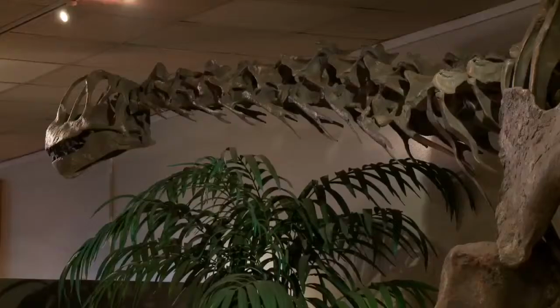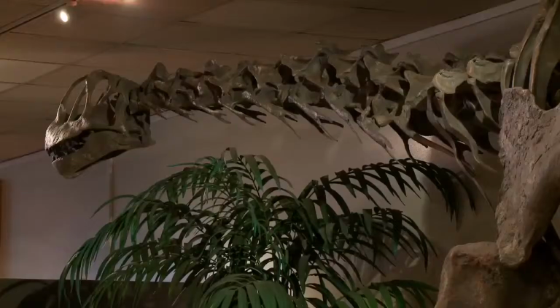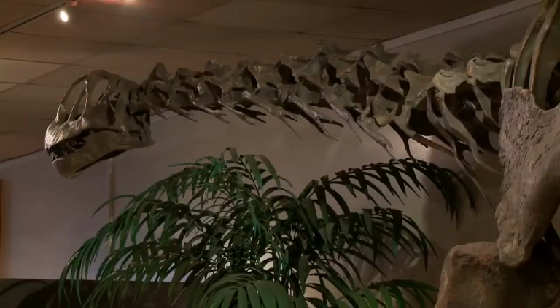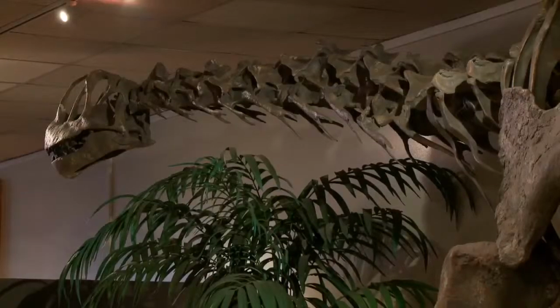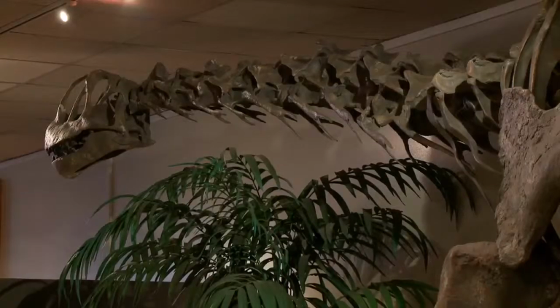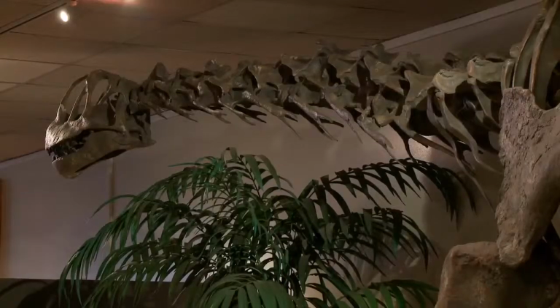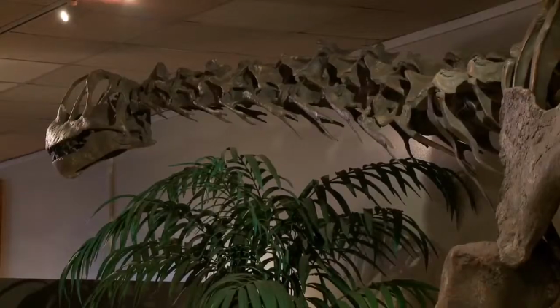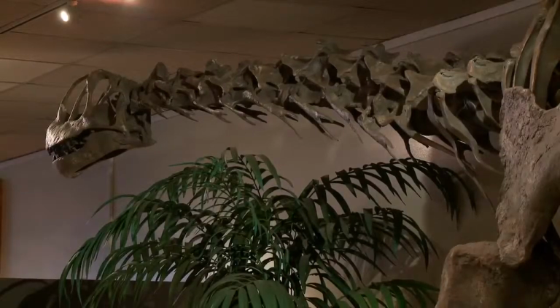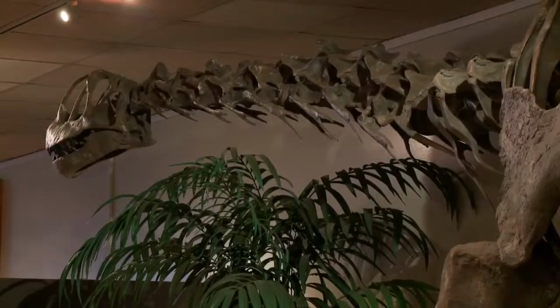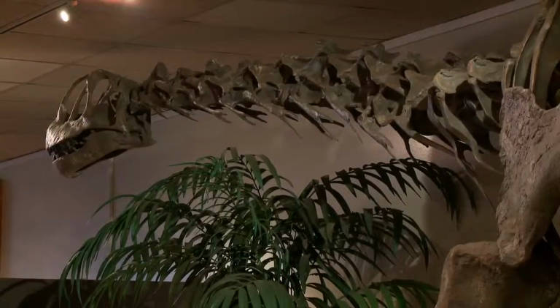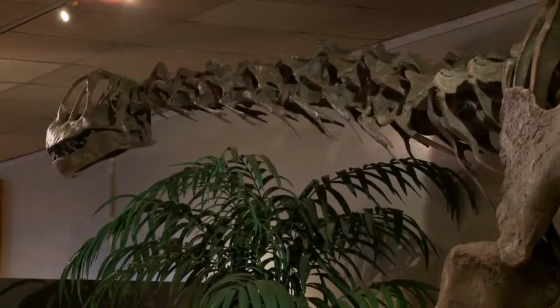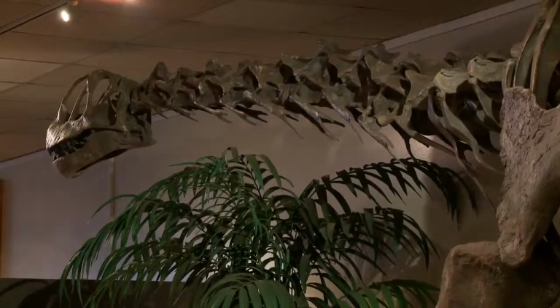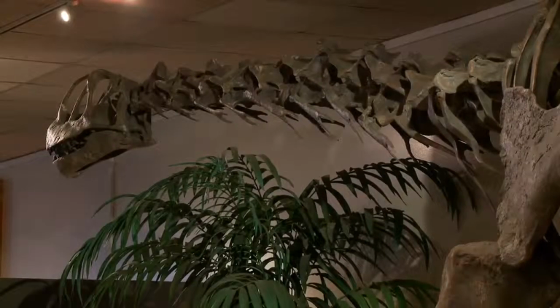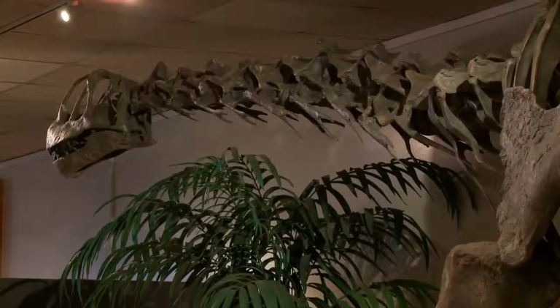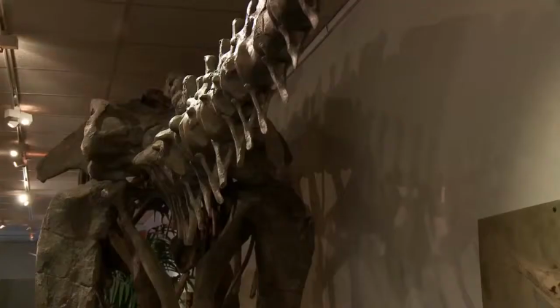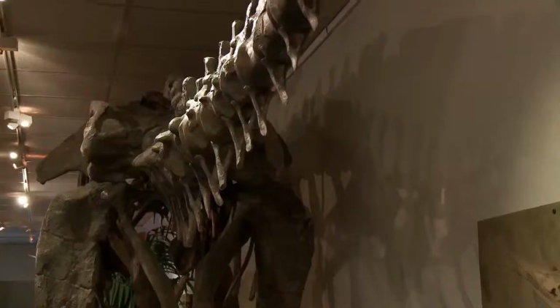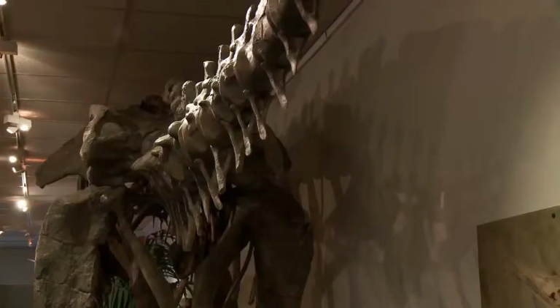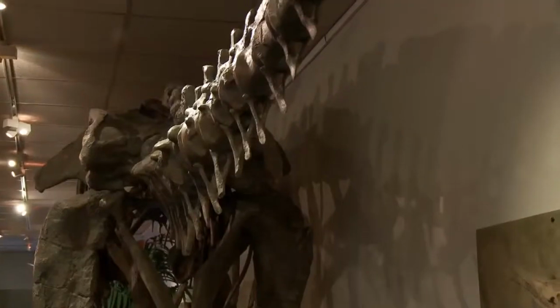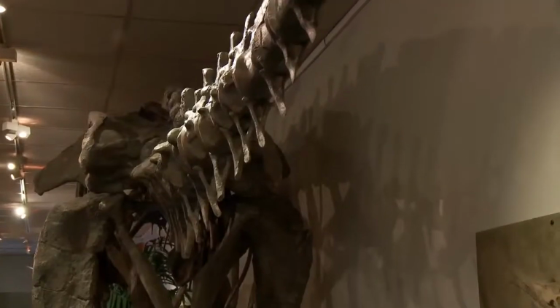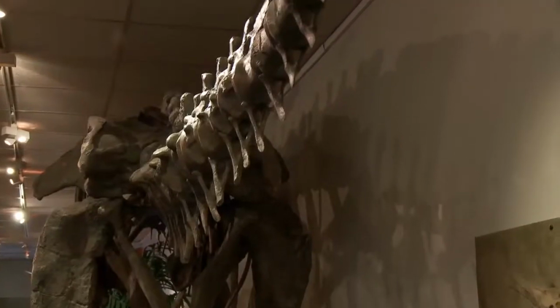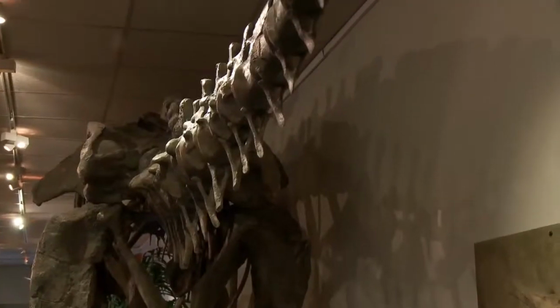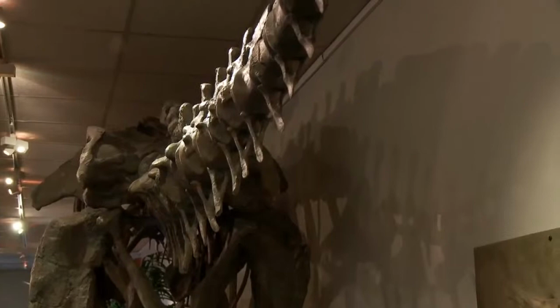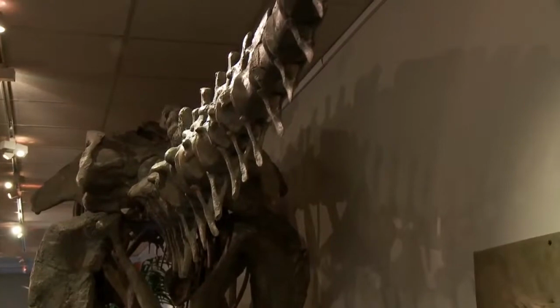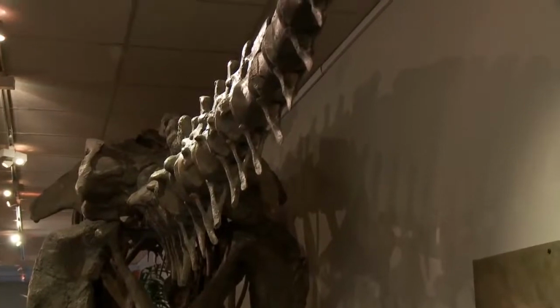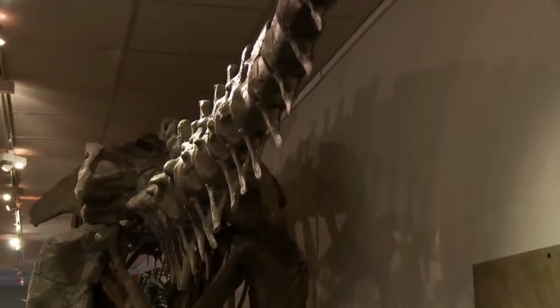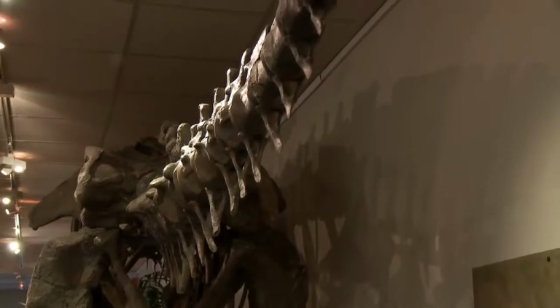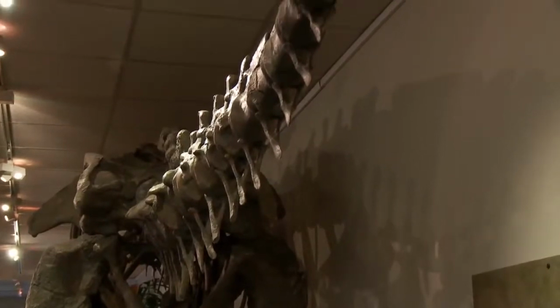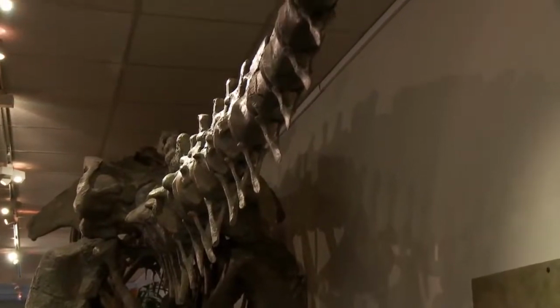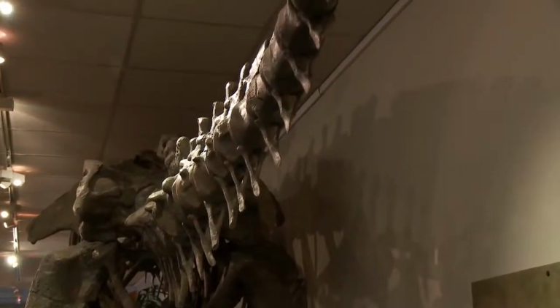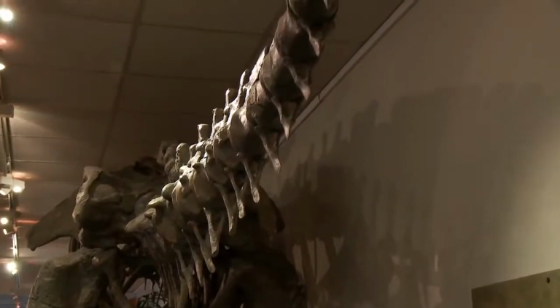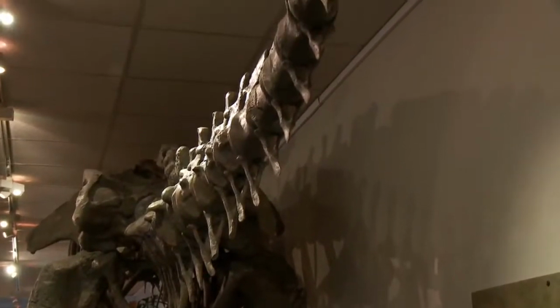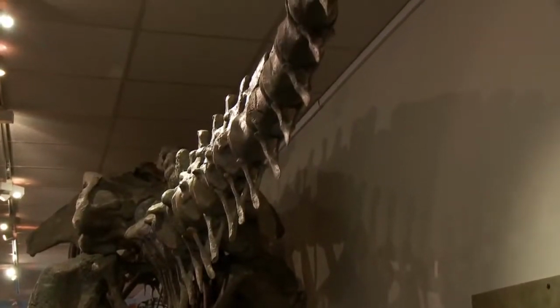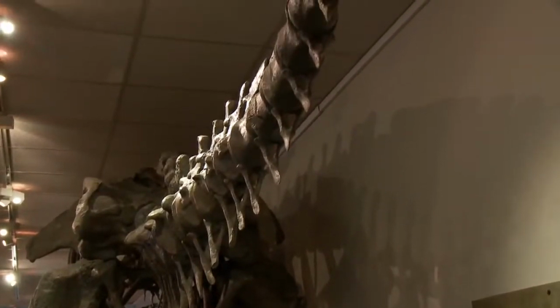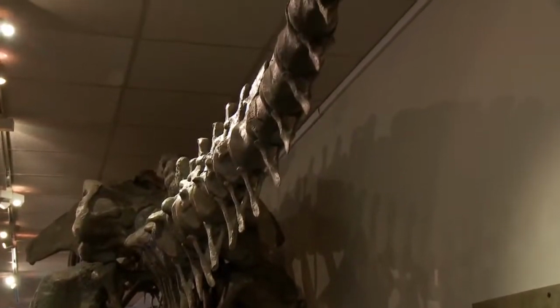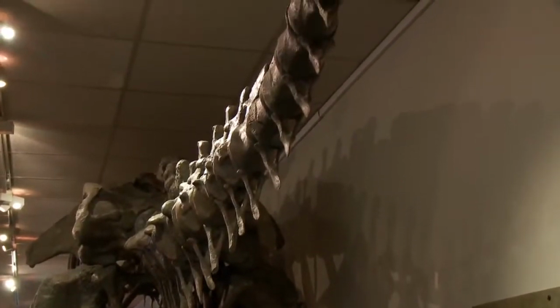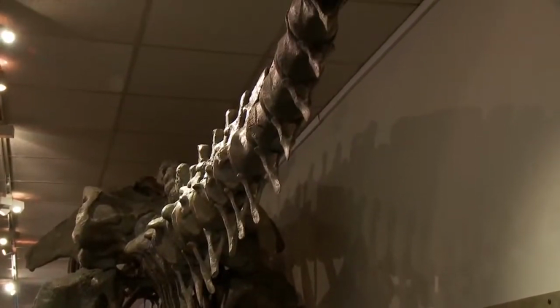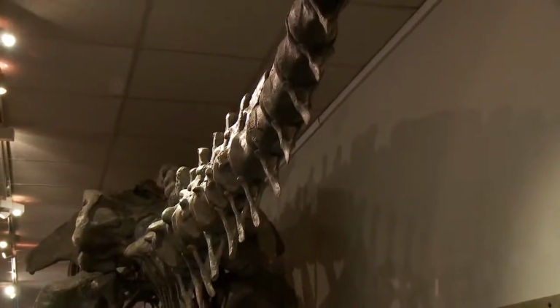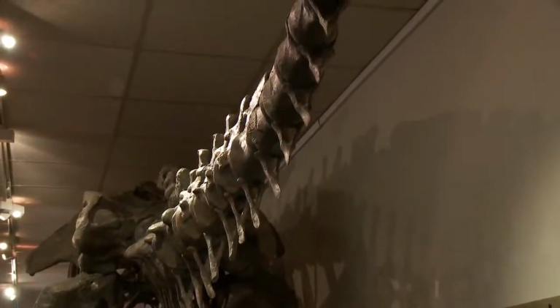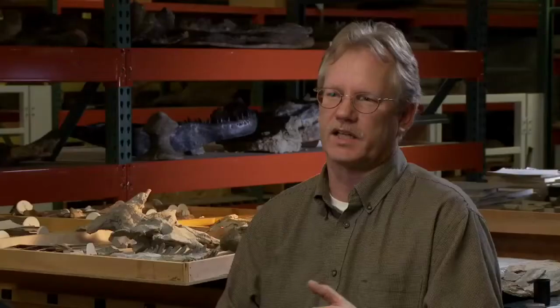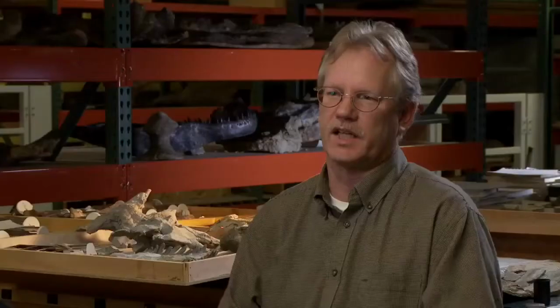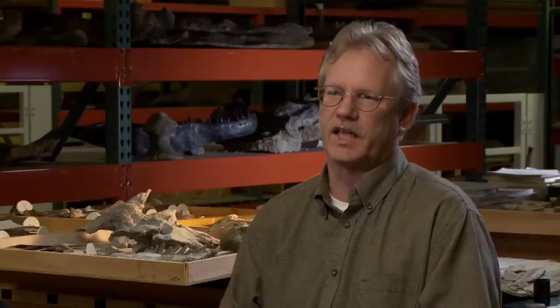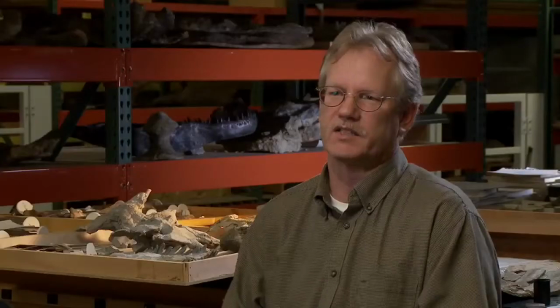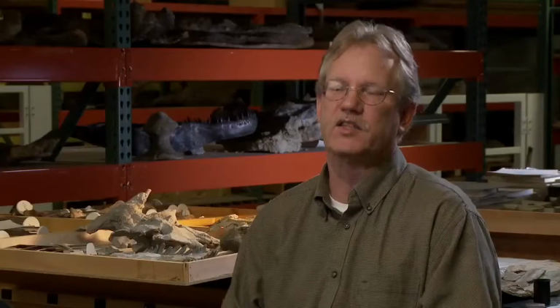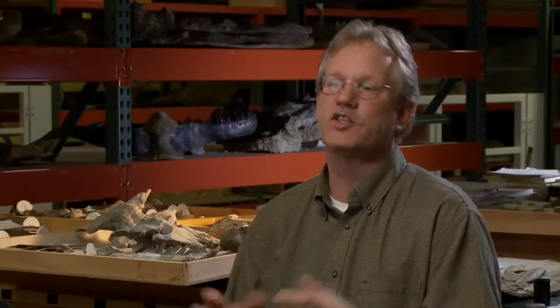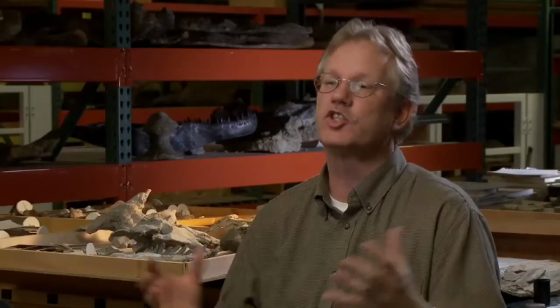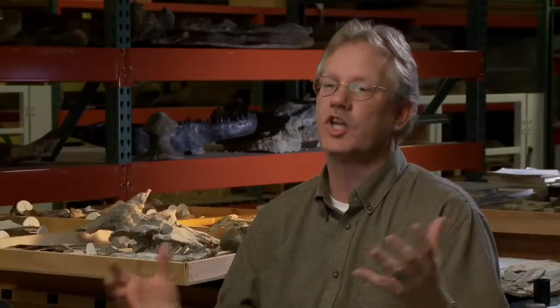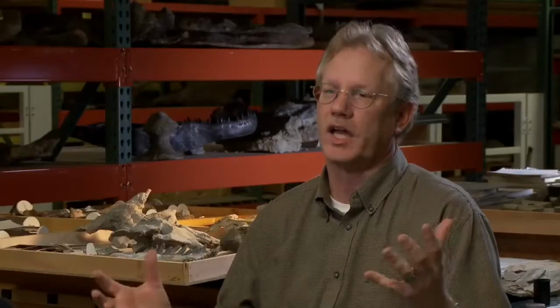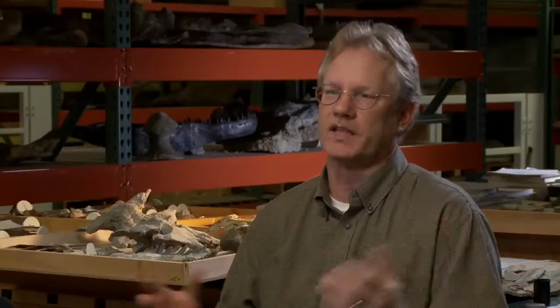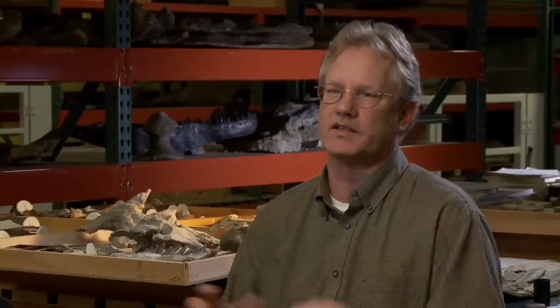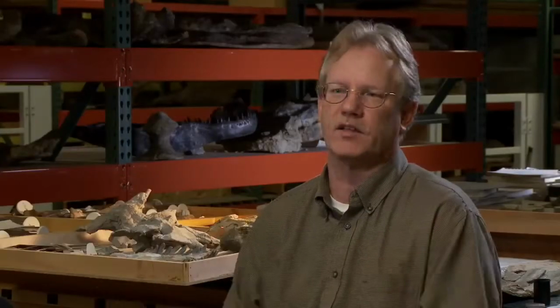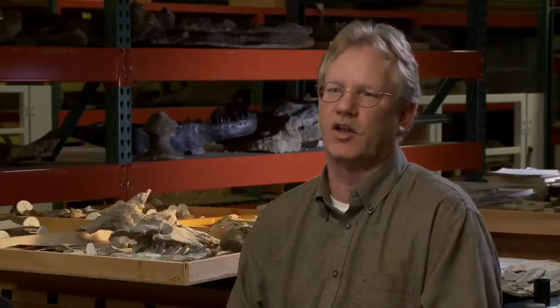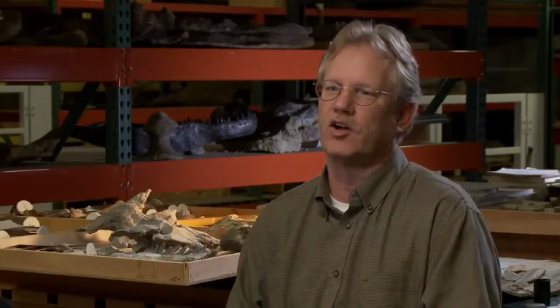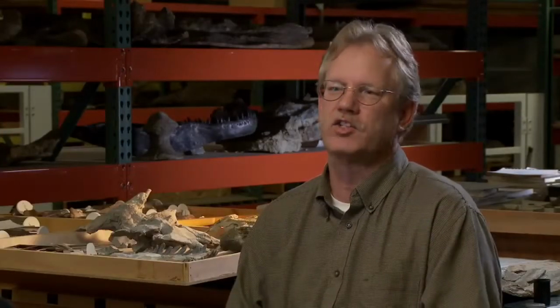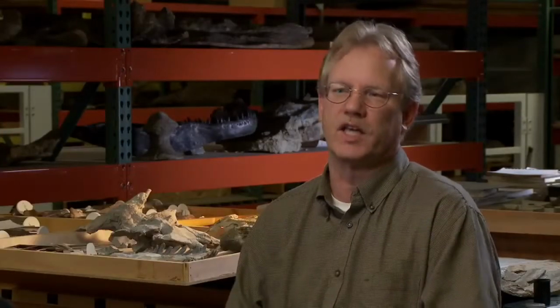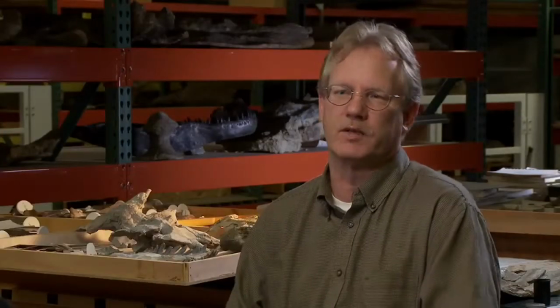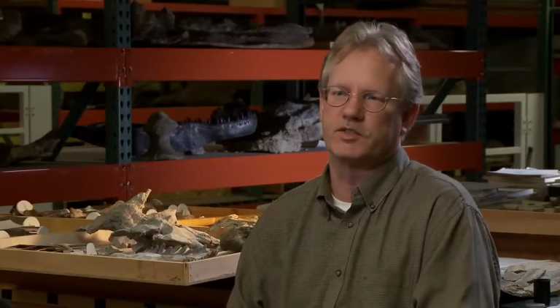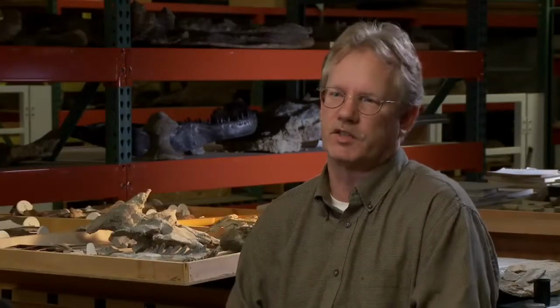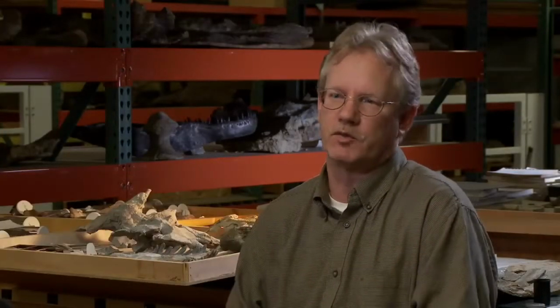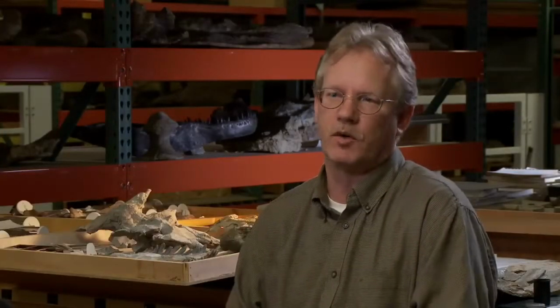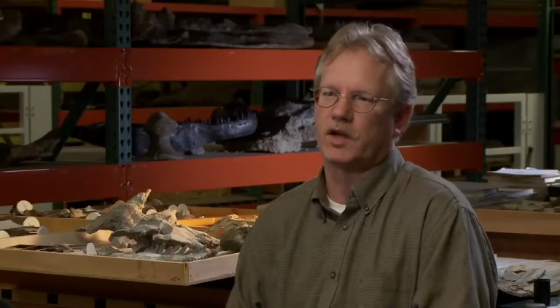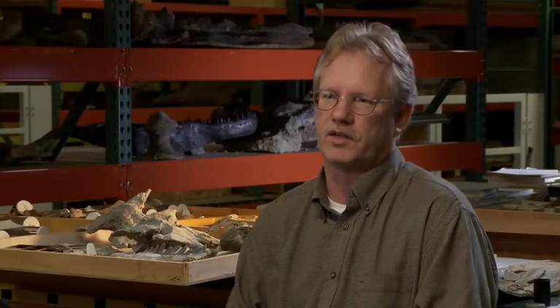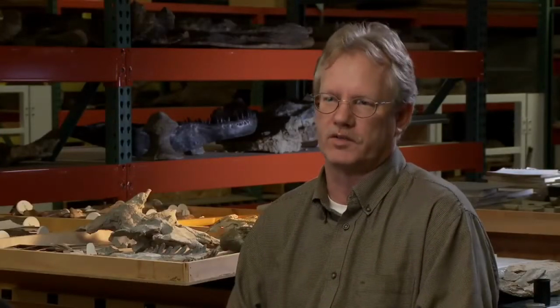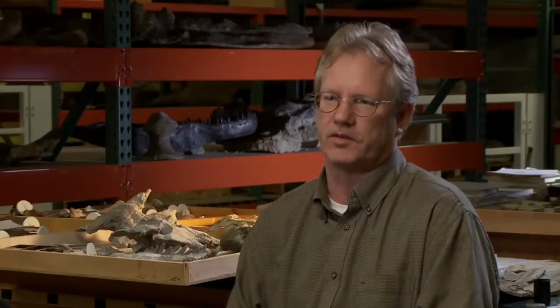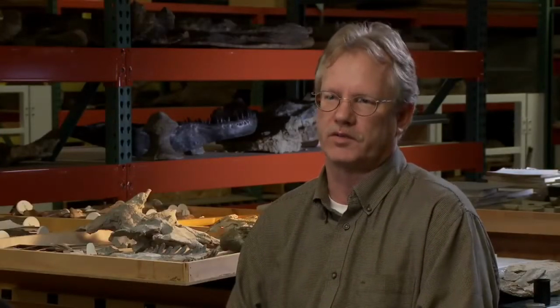Sauropods are the ones with long necks, long tails, and elephant-like bodies with pillar-like legs — the giants, the largest animals to ever walk the earth.